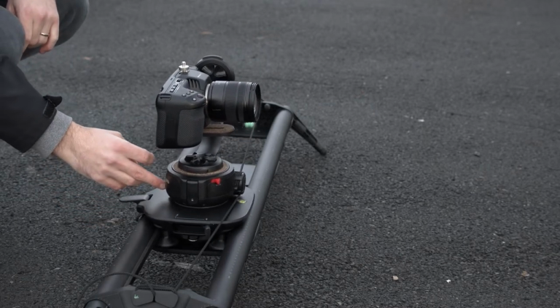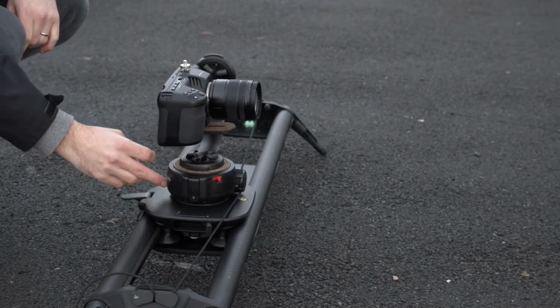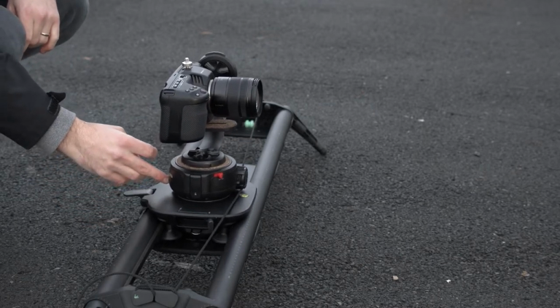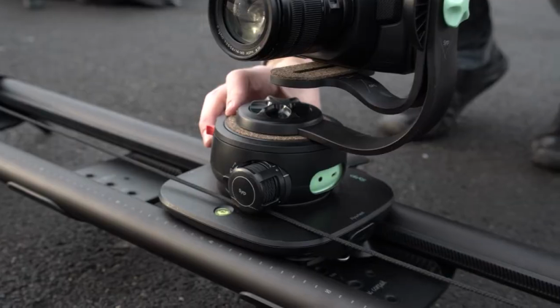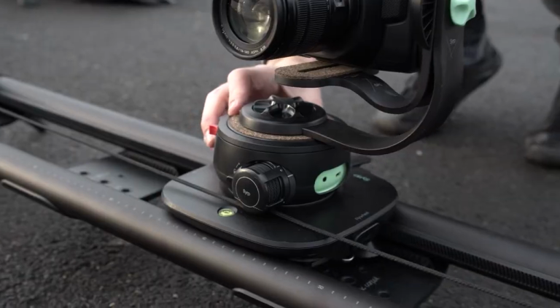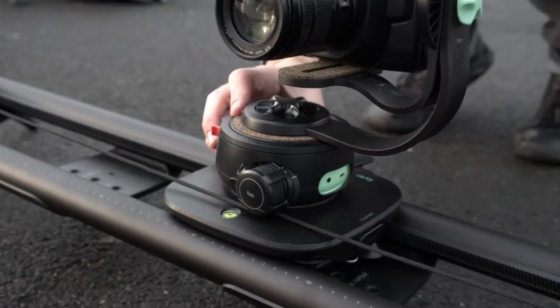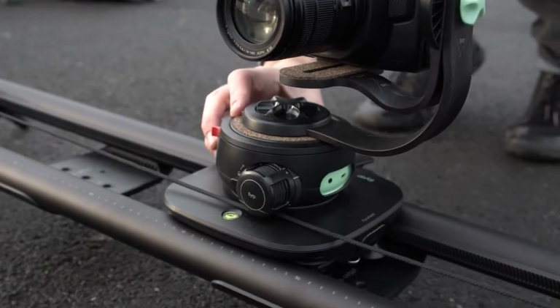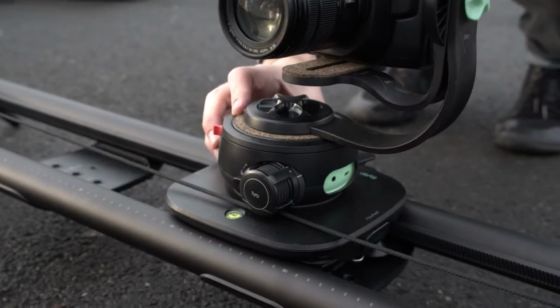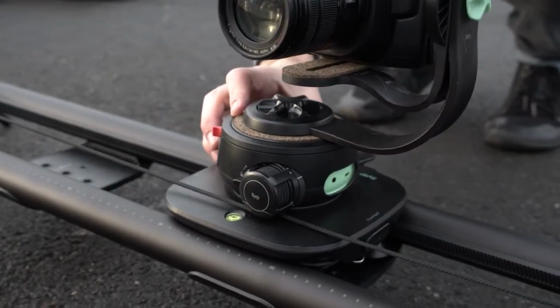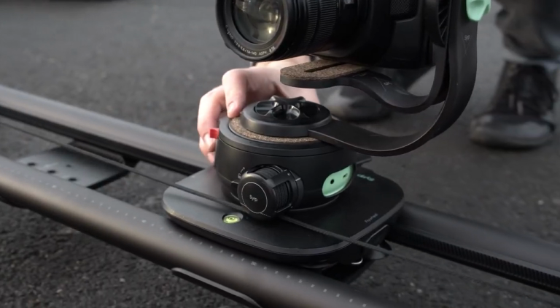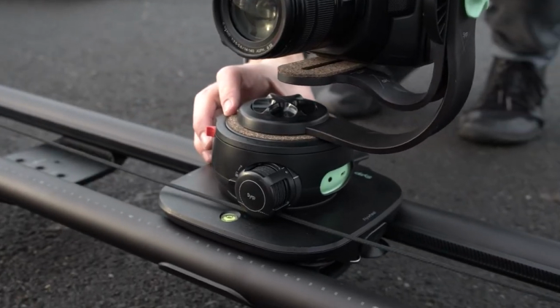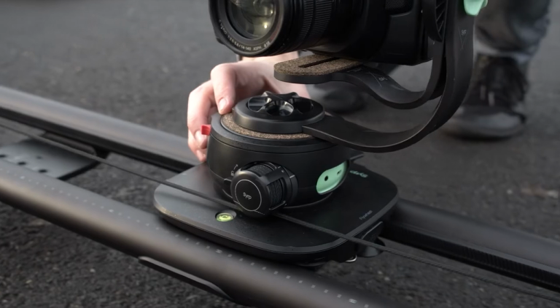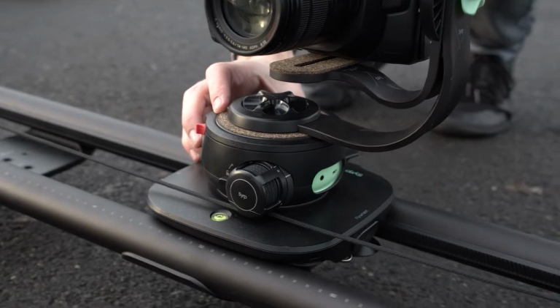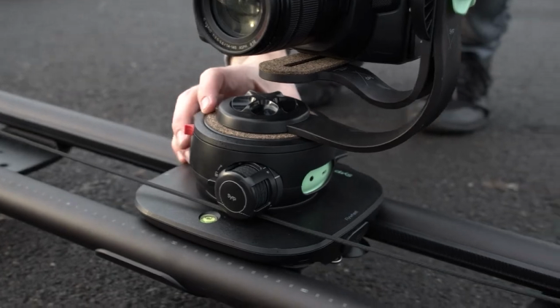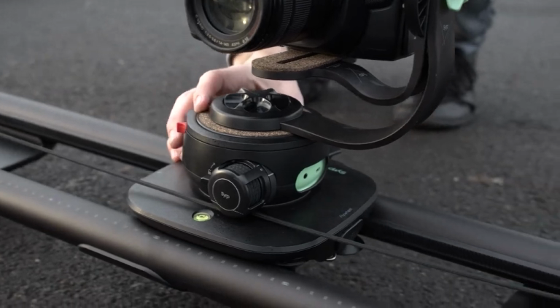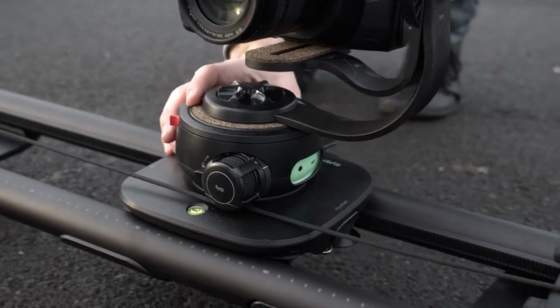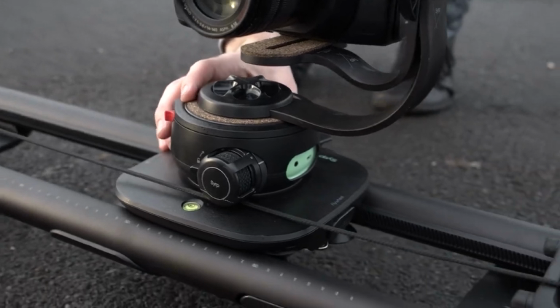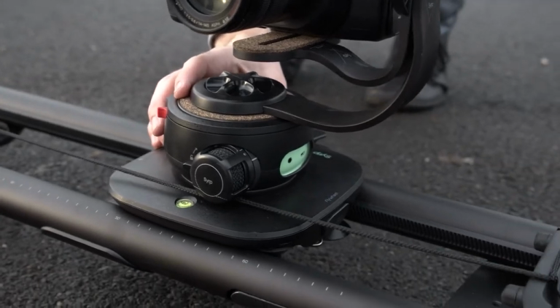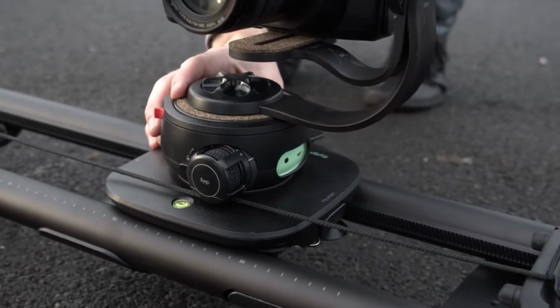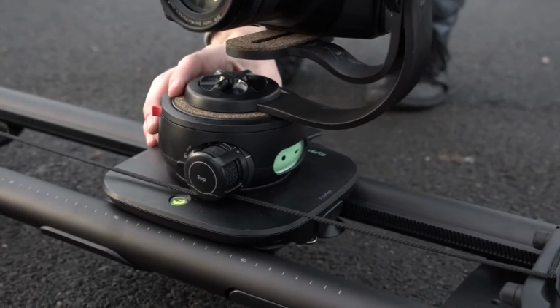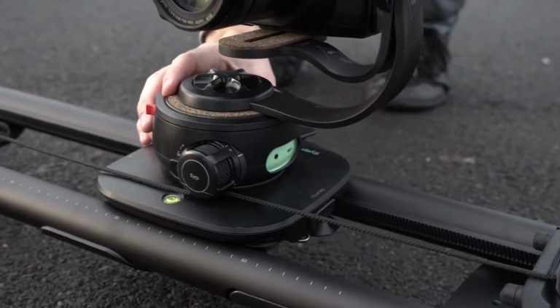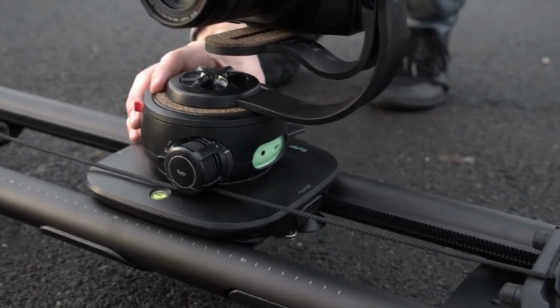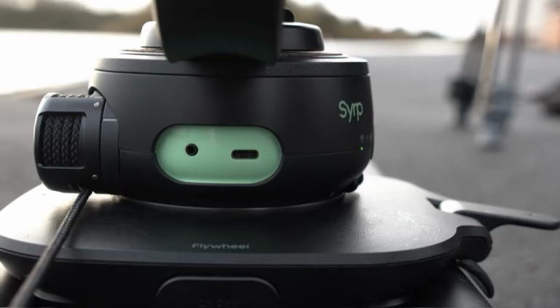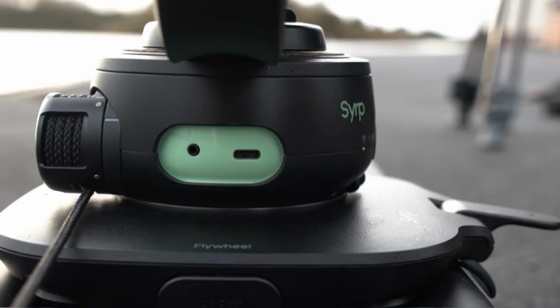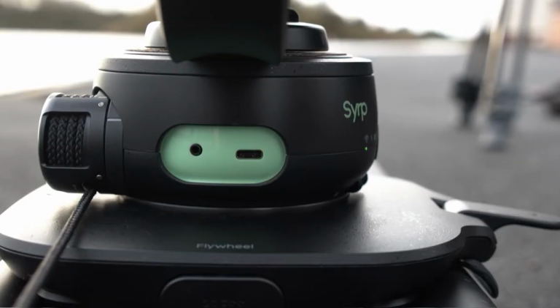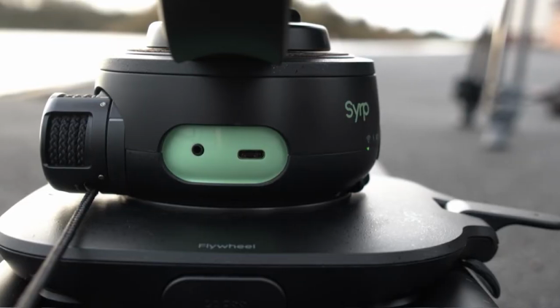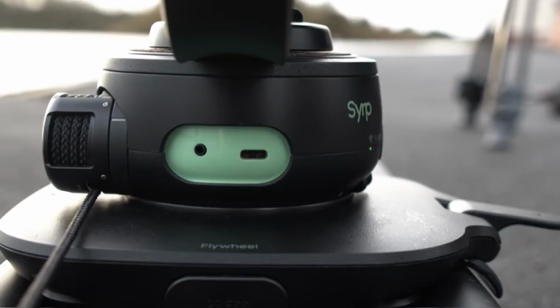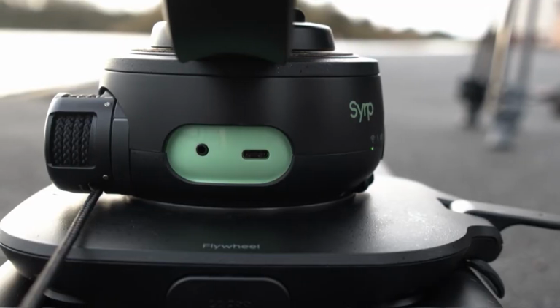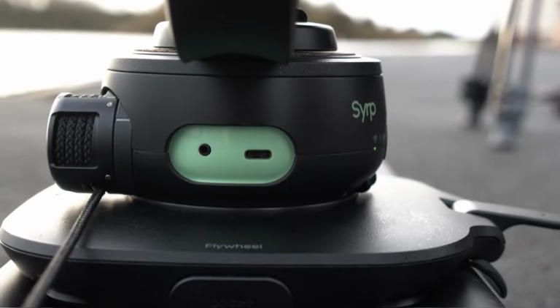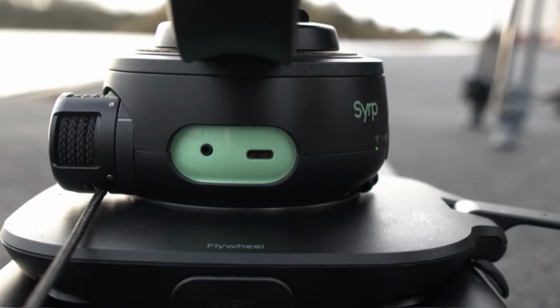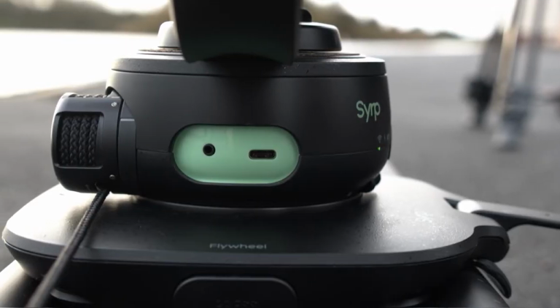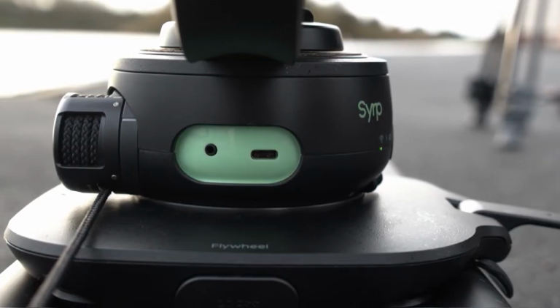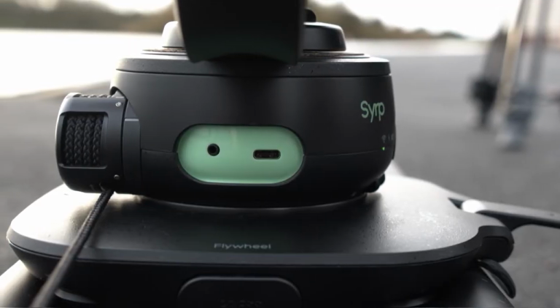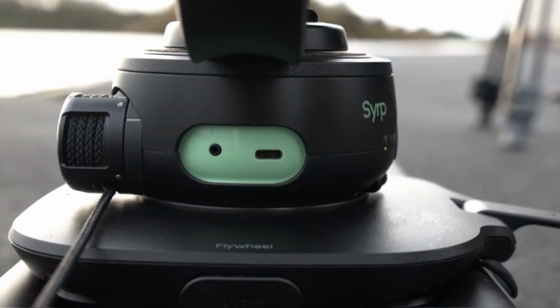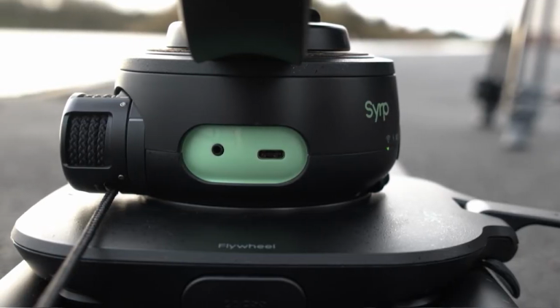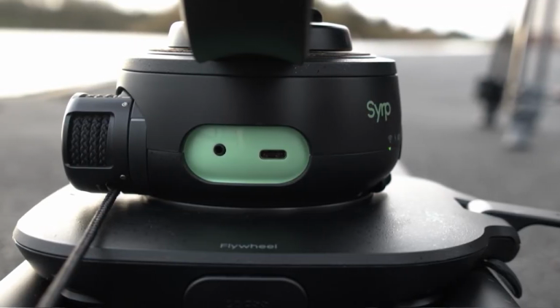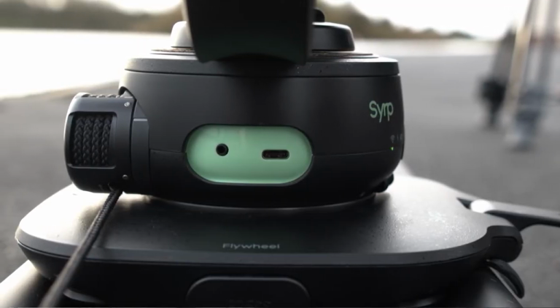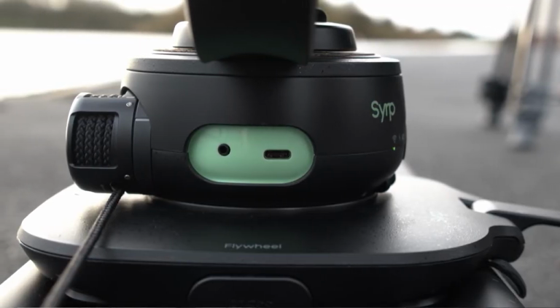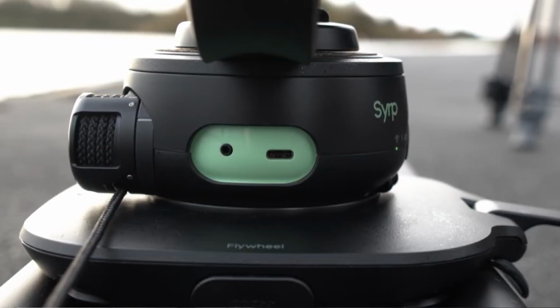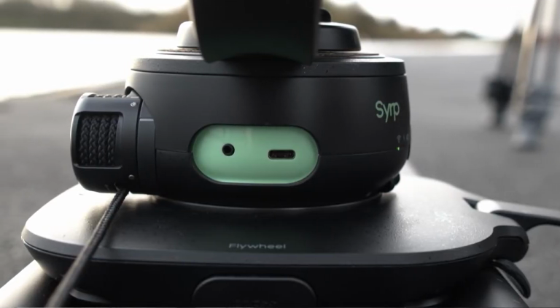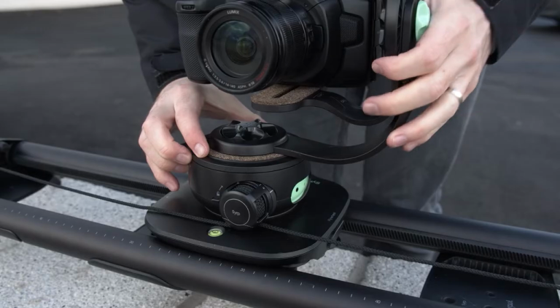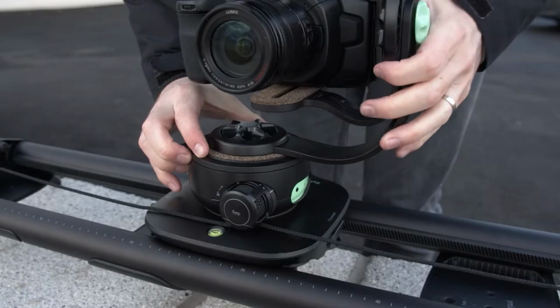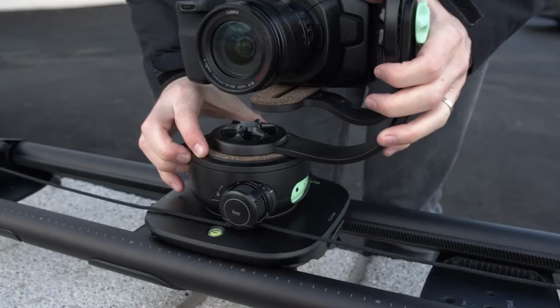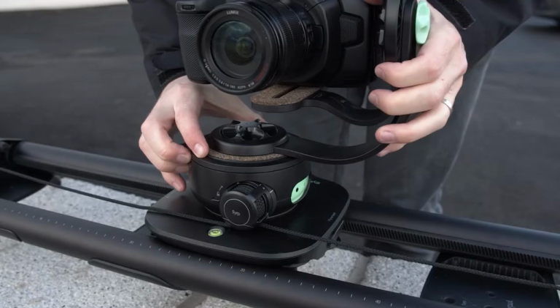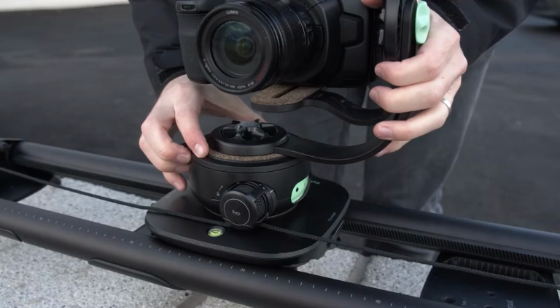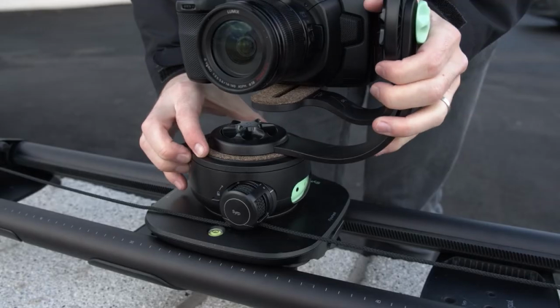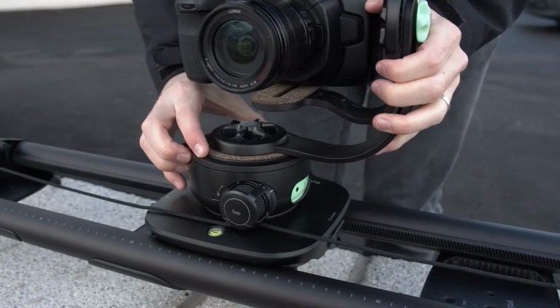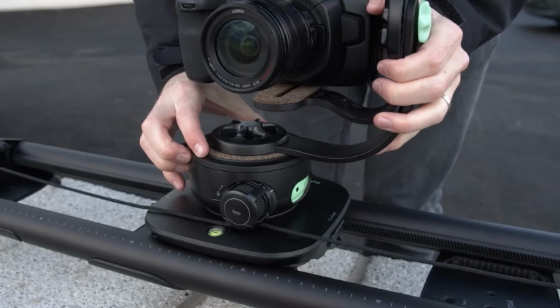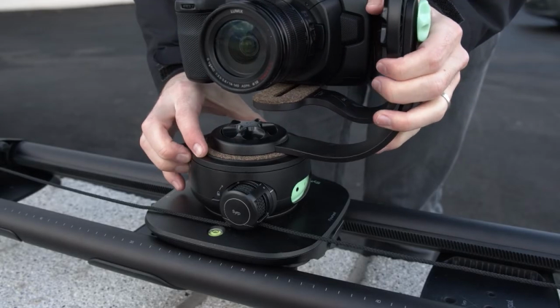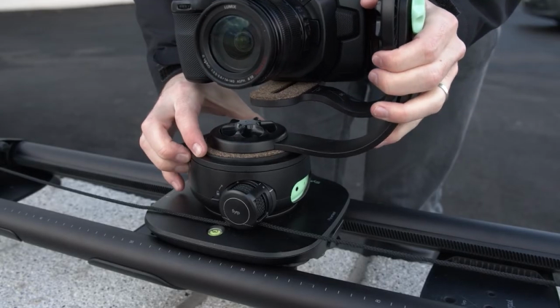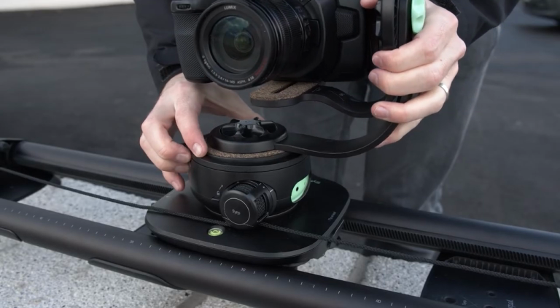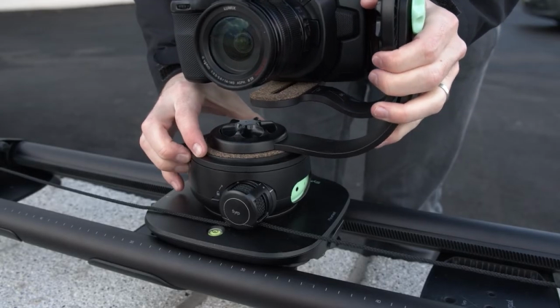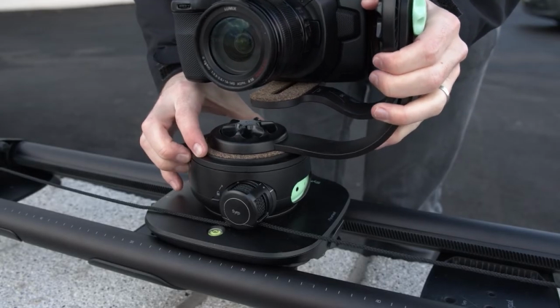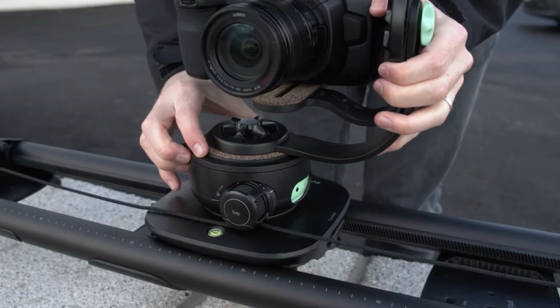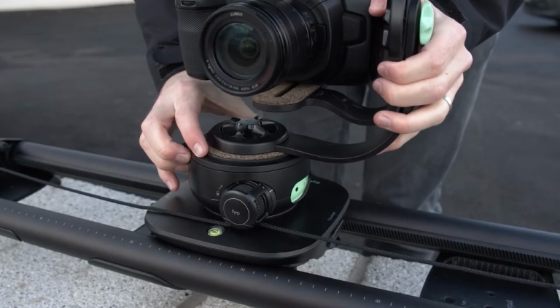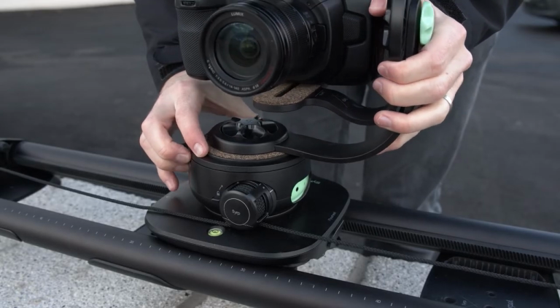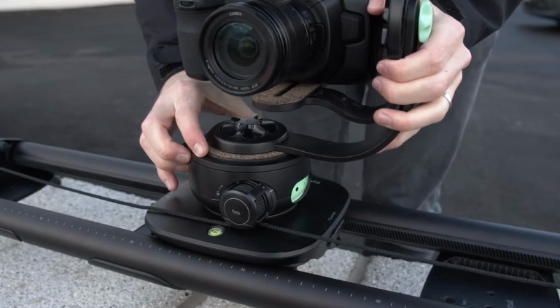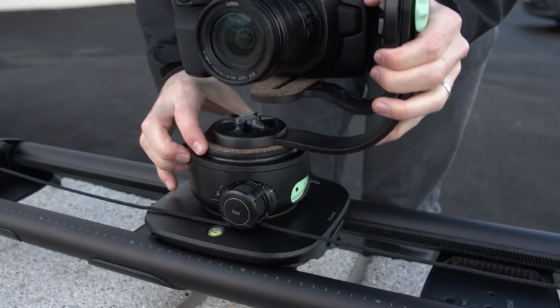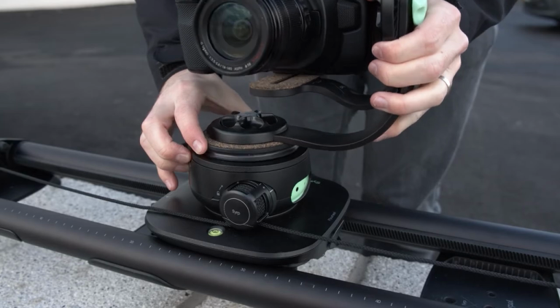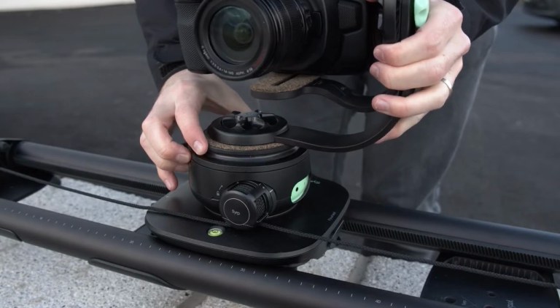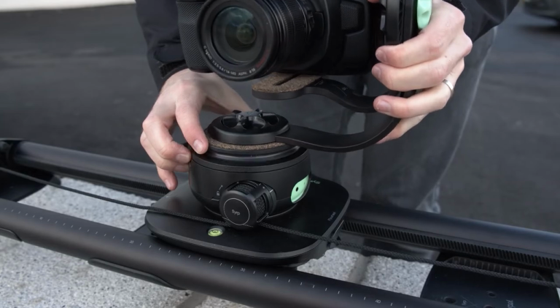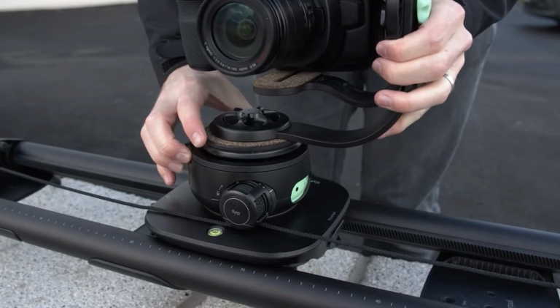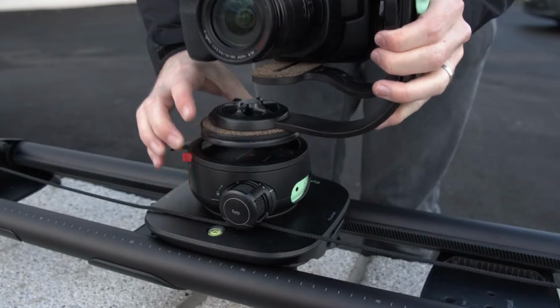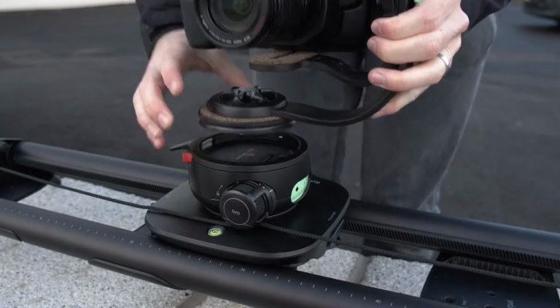To charge the battery, there is a USB-C port on the left. And if you need to swap out the battery or want to use spares, you can find it here.